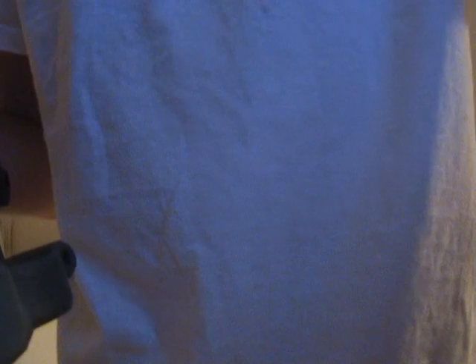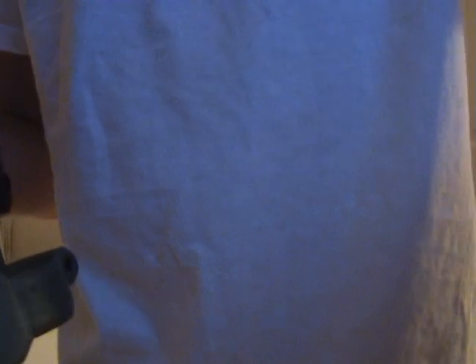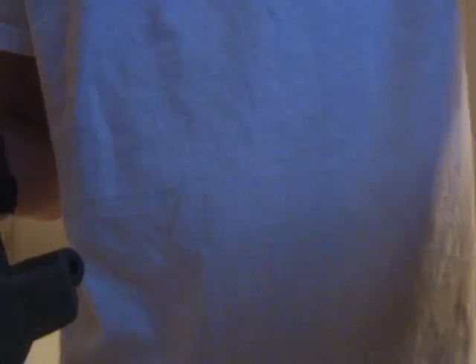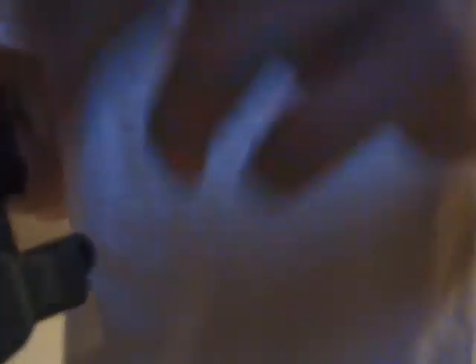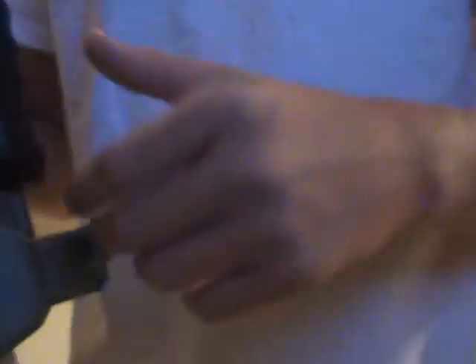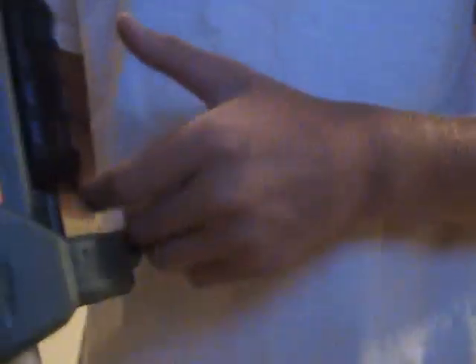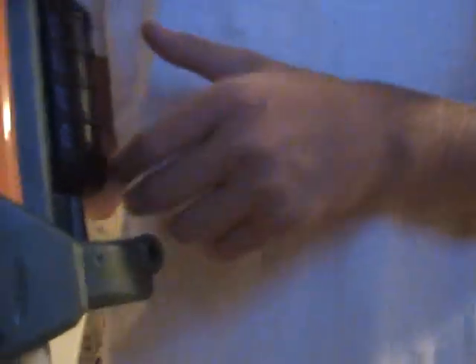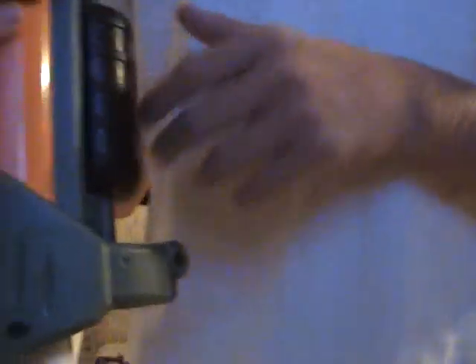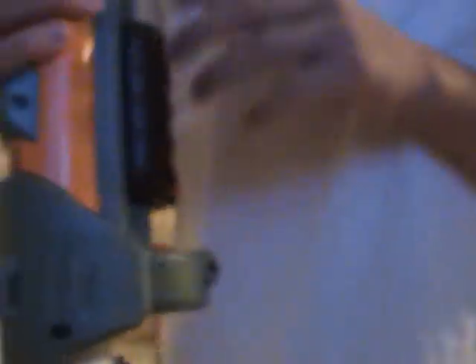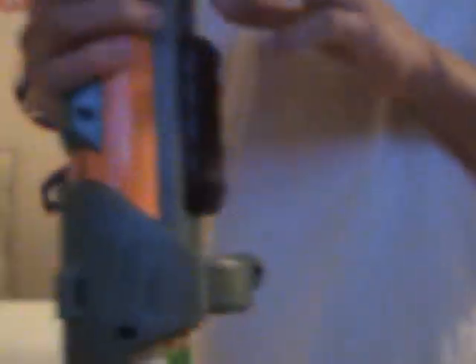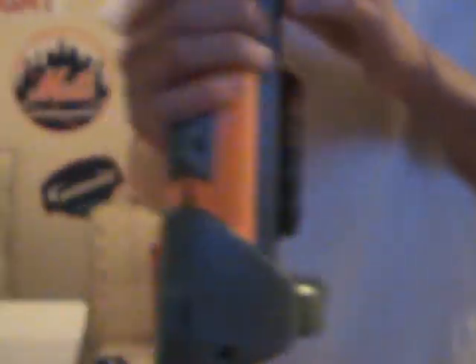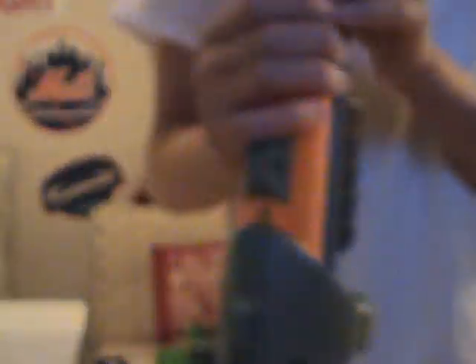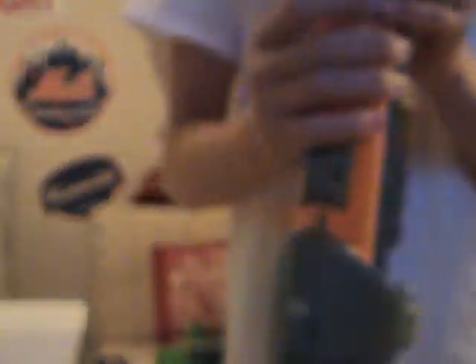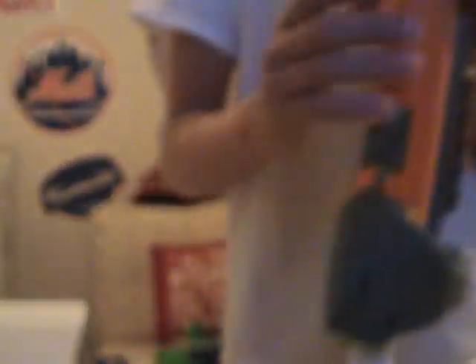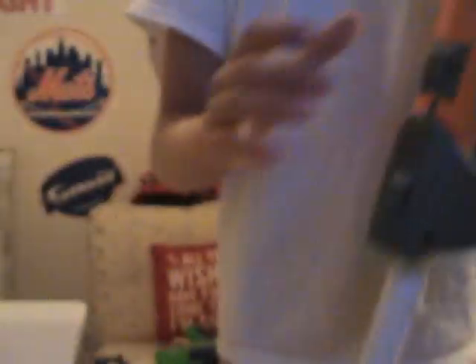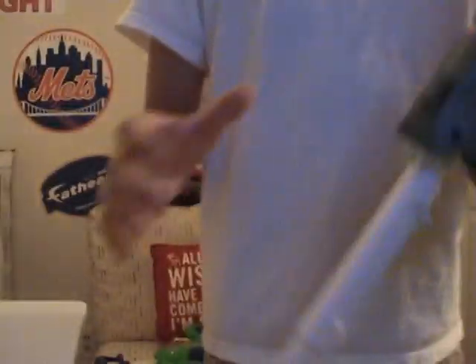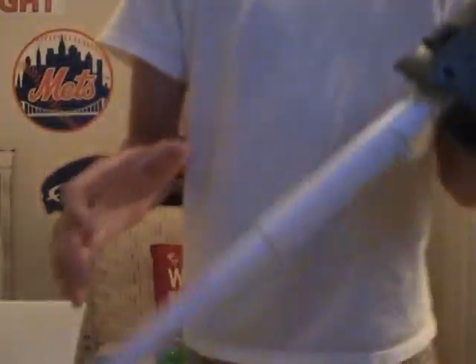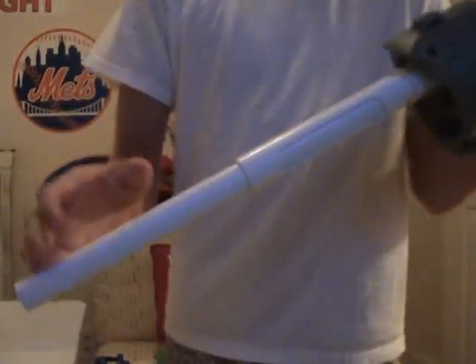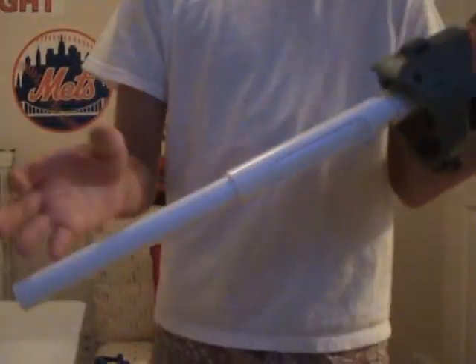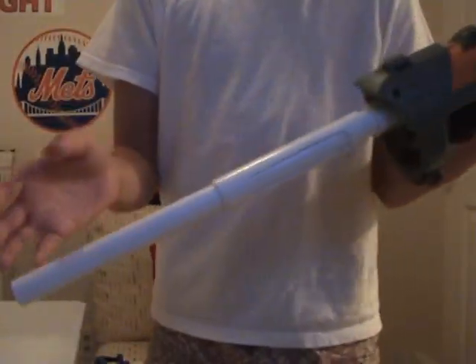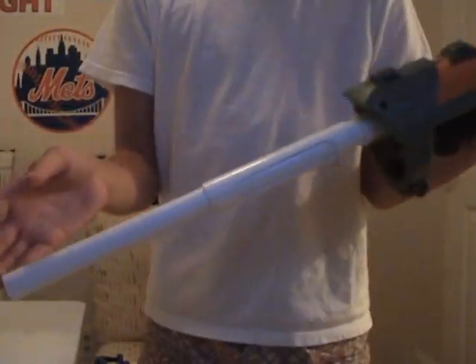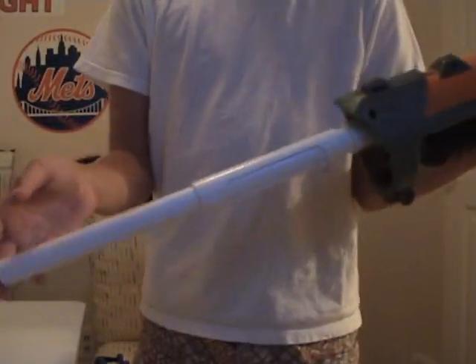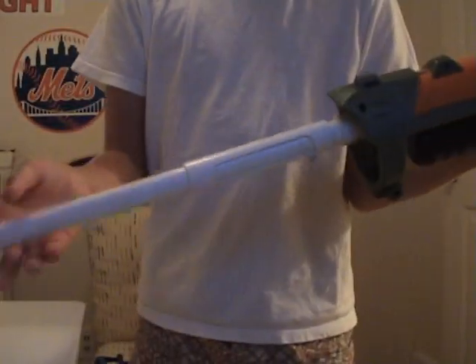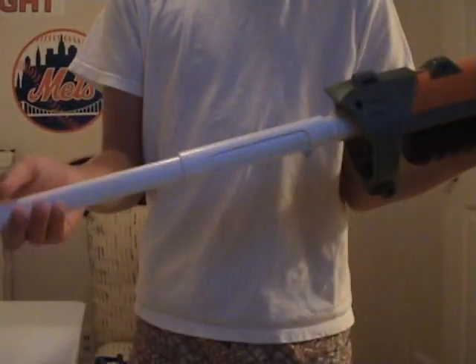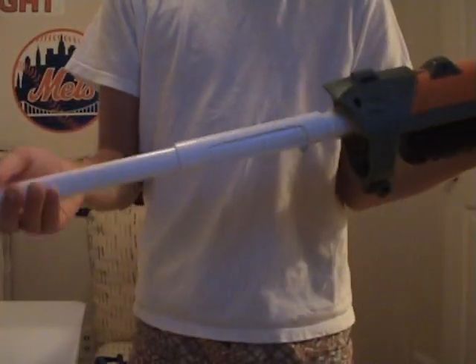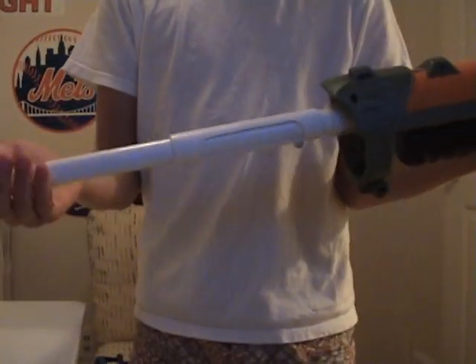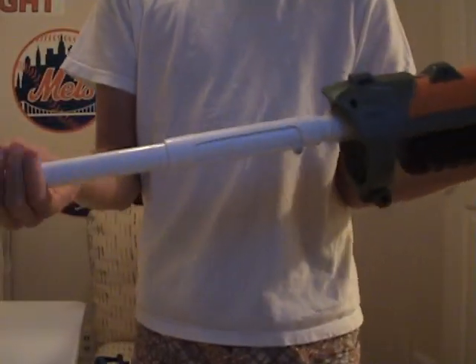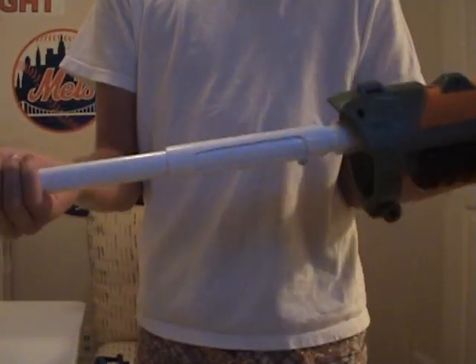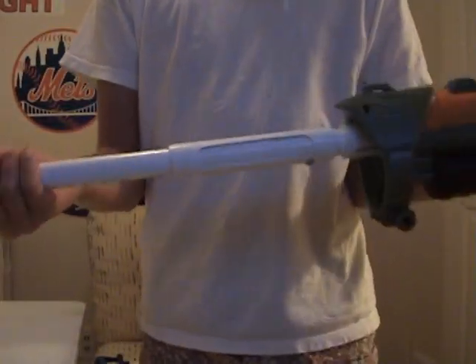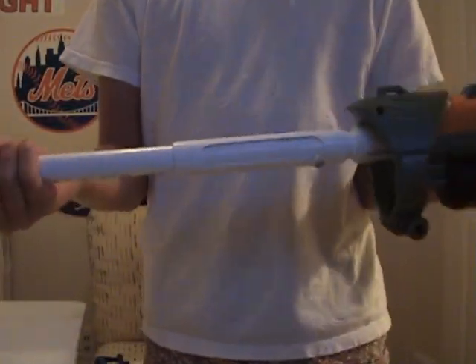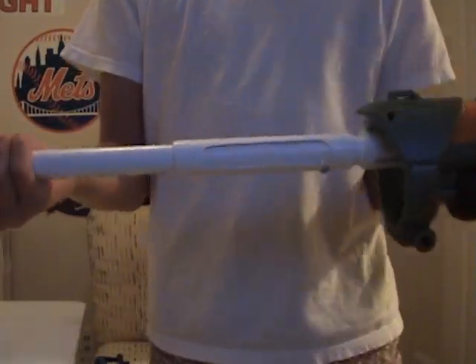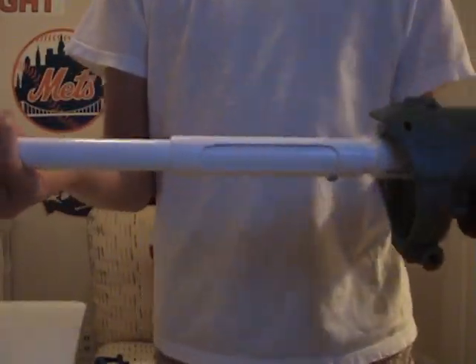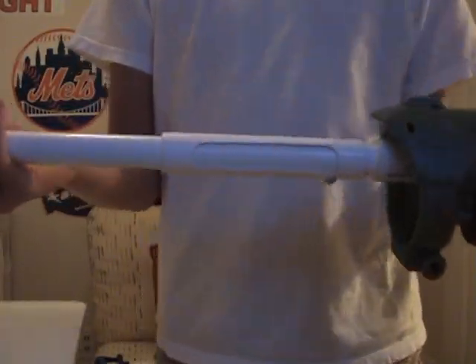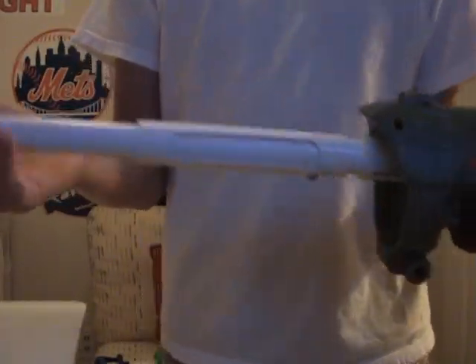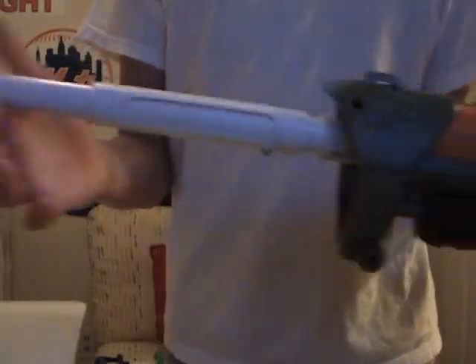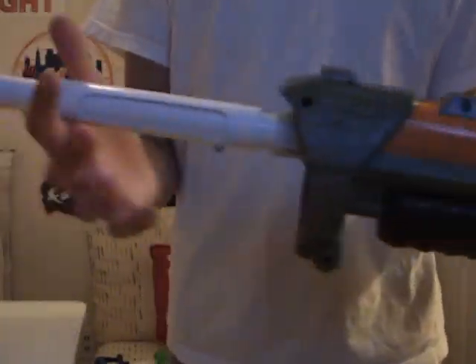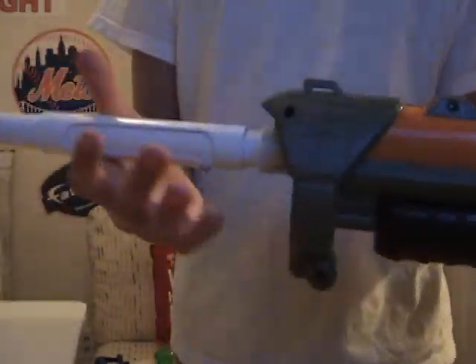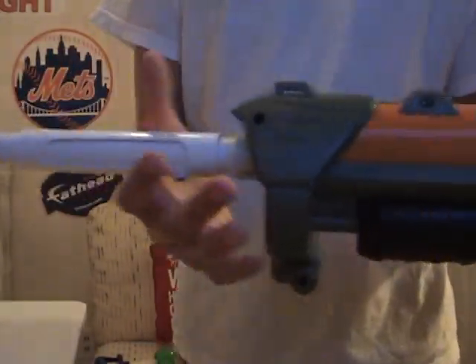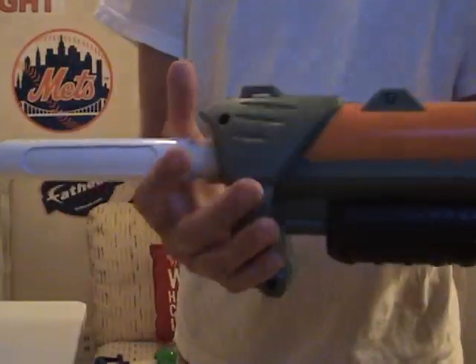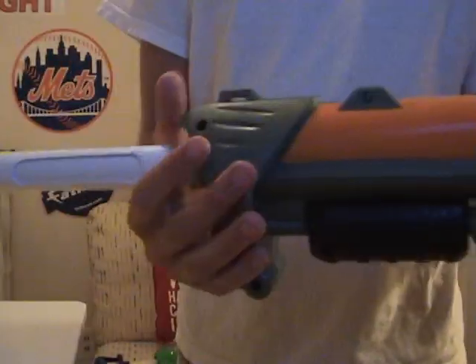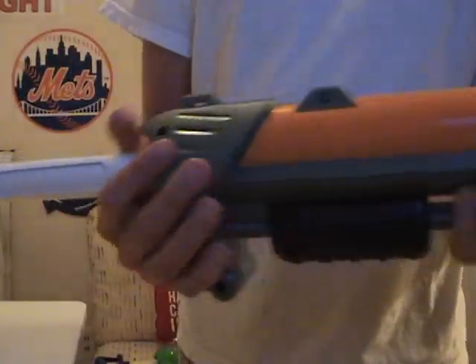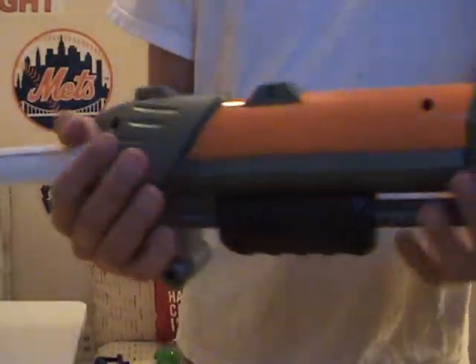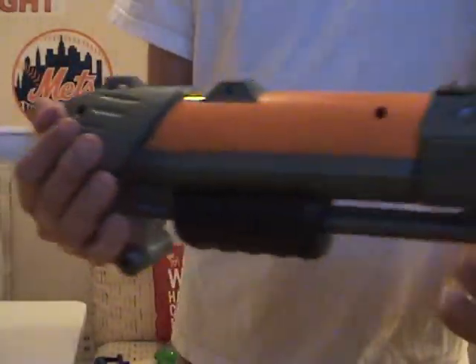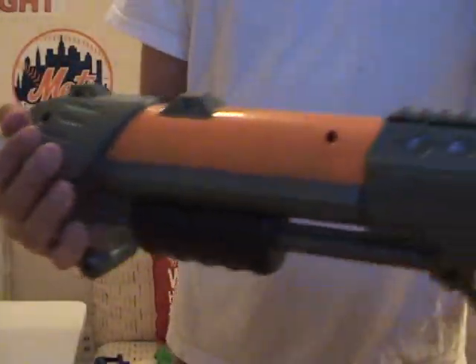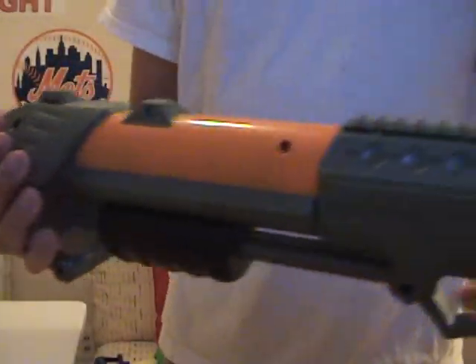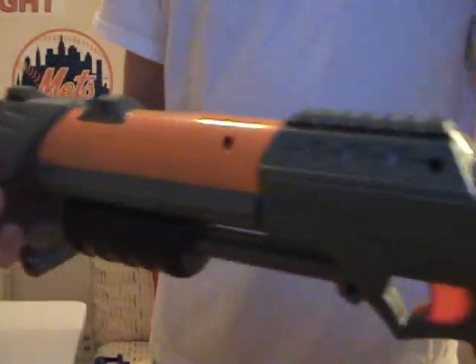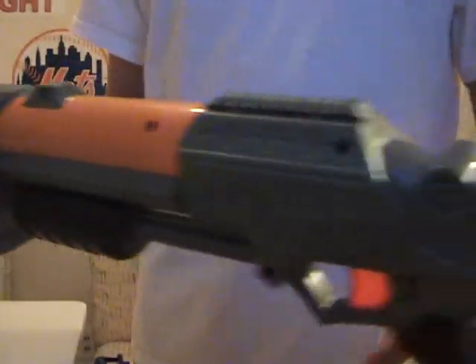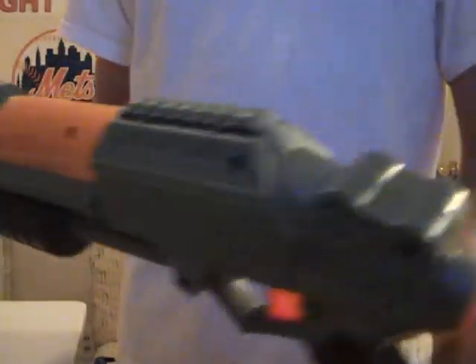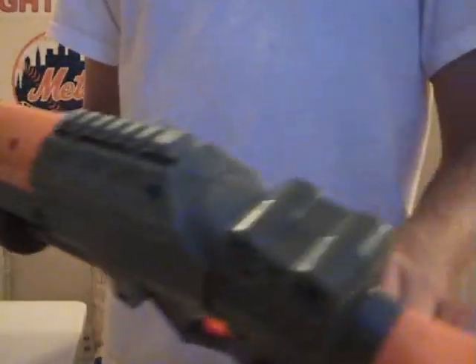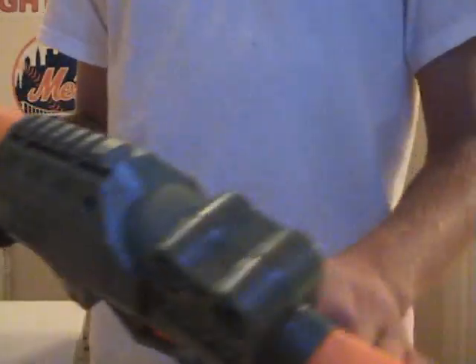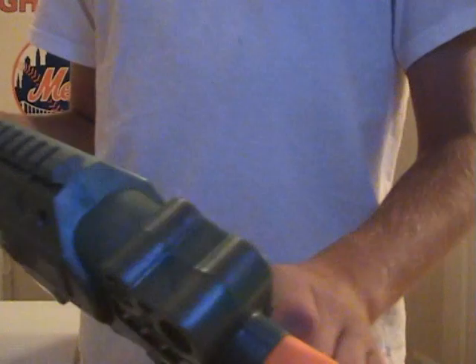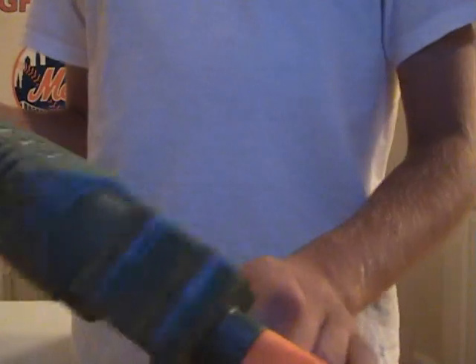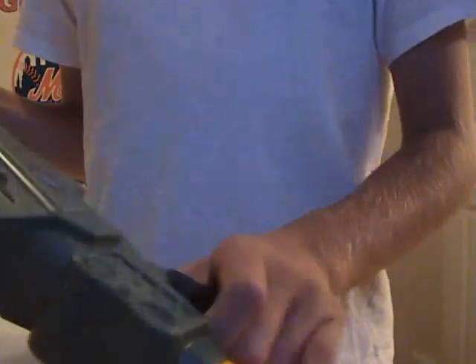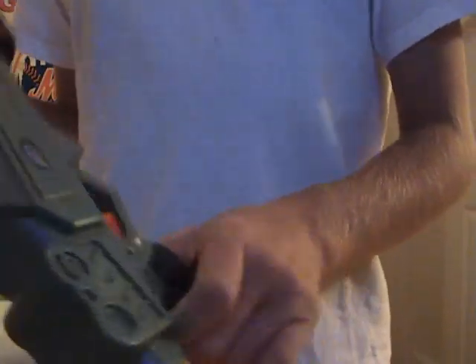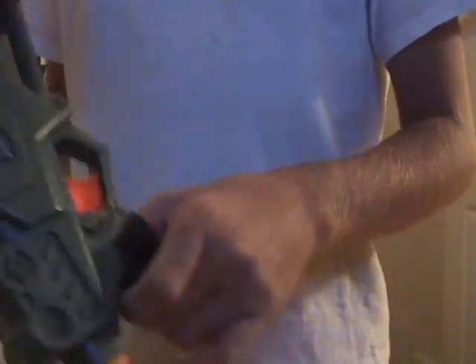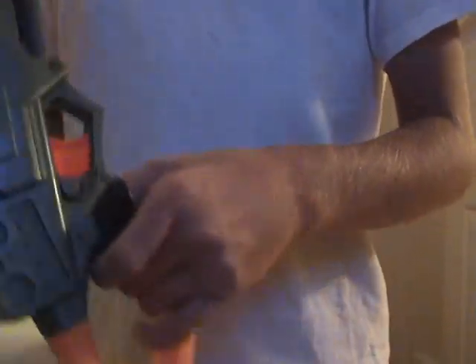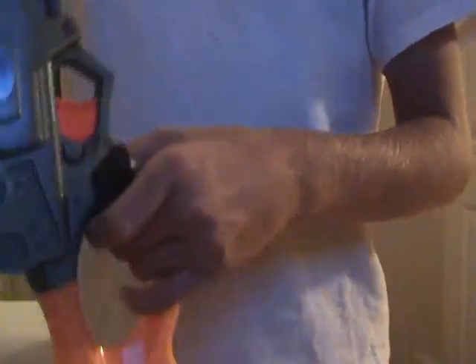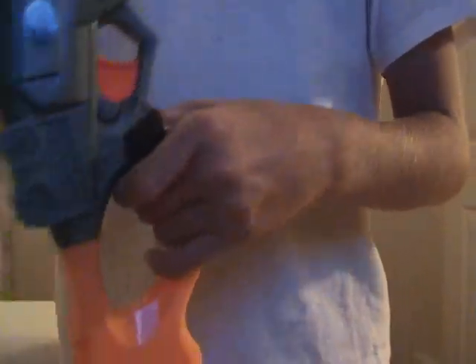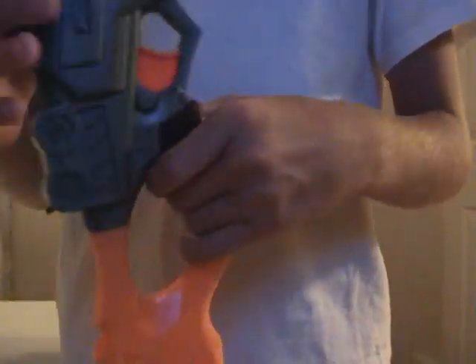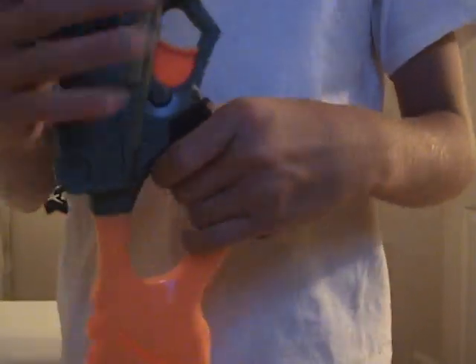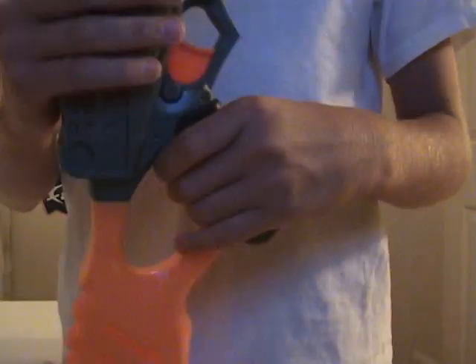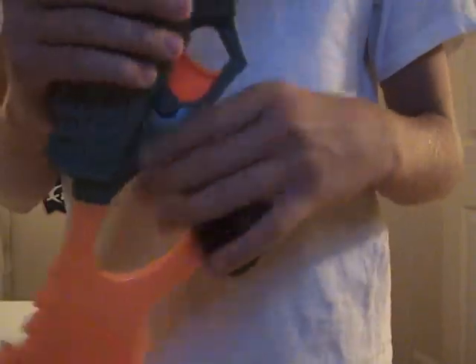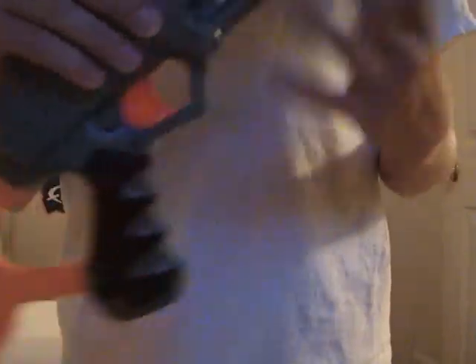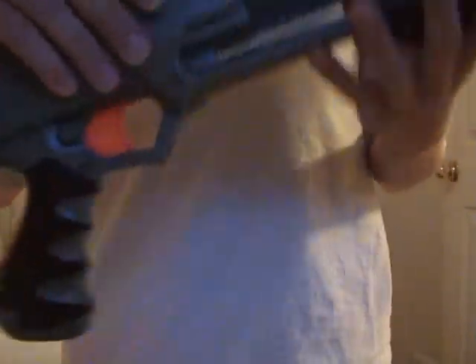Hey, what's up YouTube? Here's my review of the Cat and Slug Breach. Right now it's in my Lenard Shotgun.